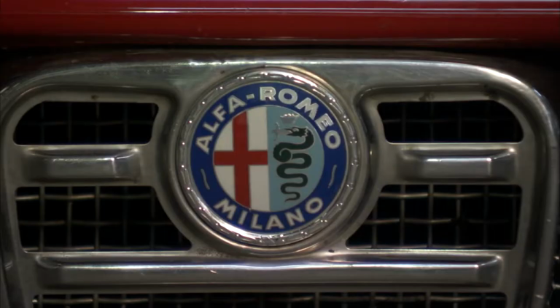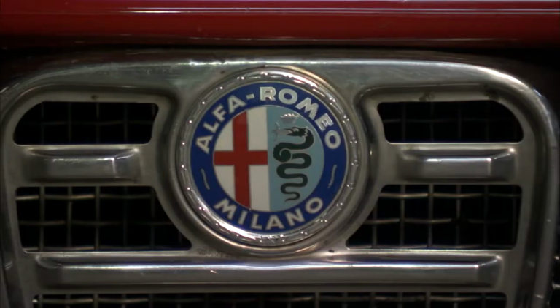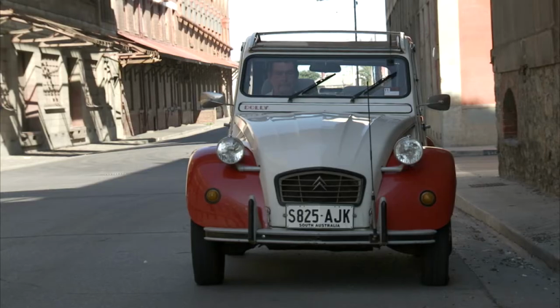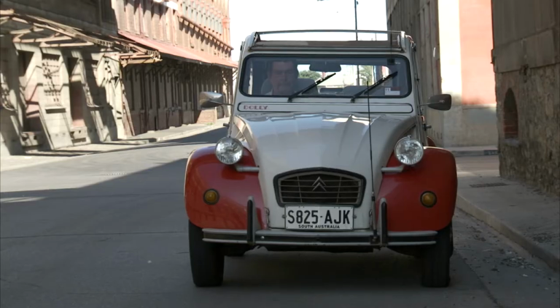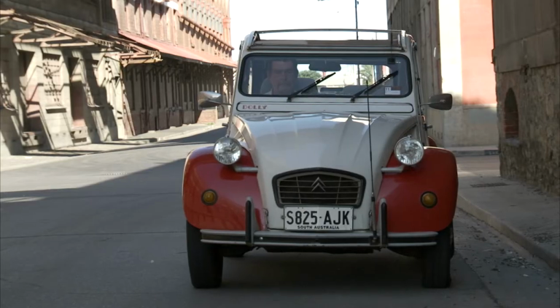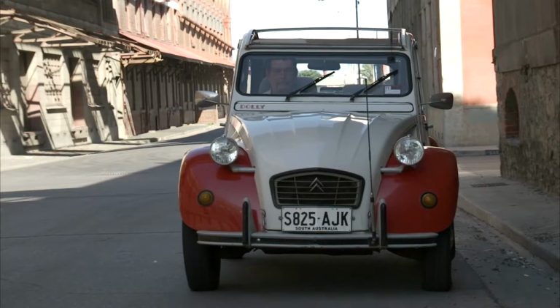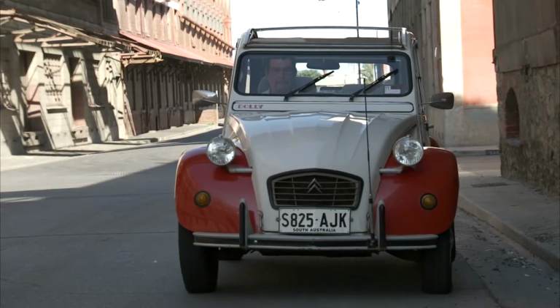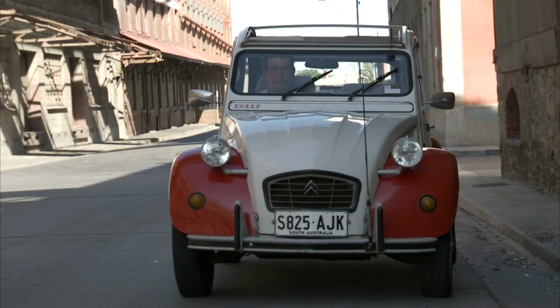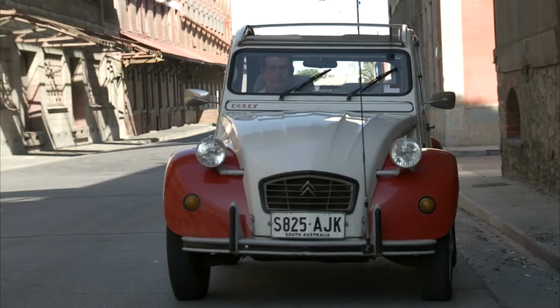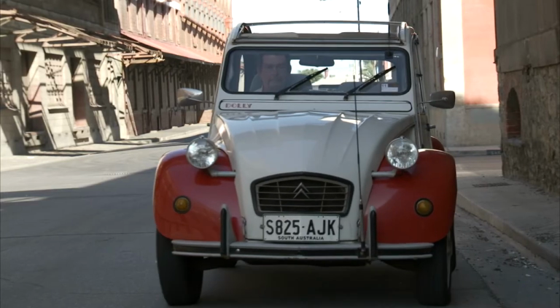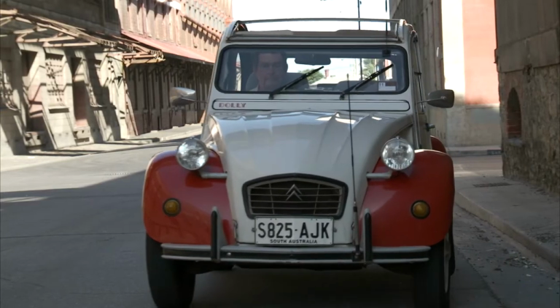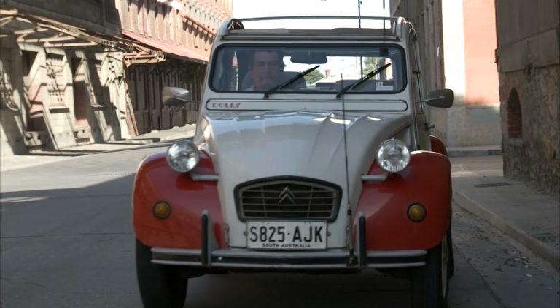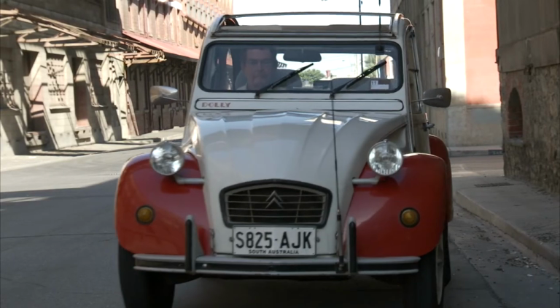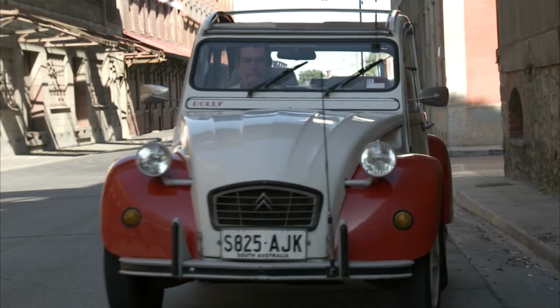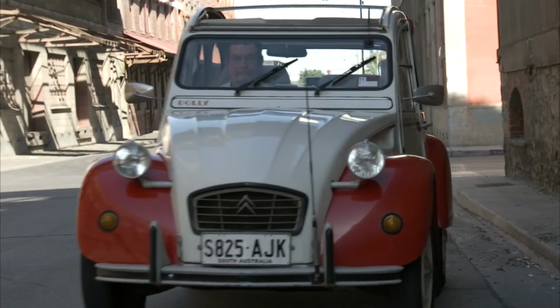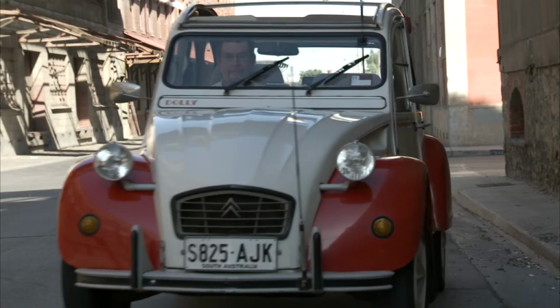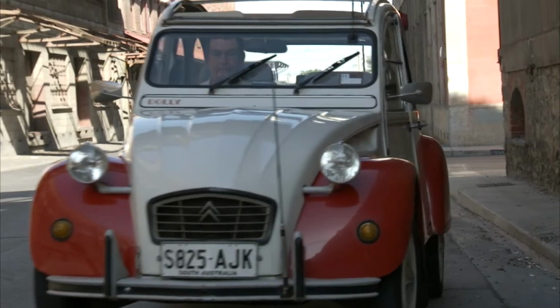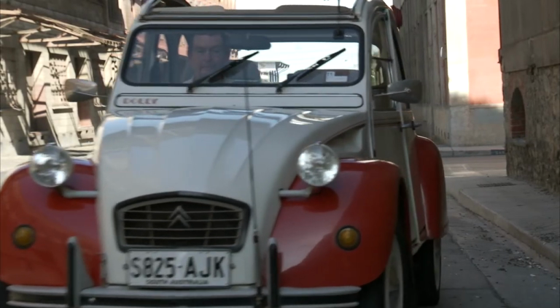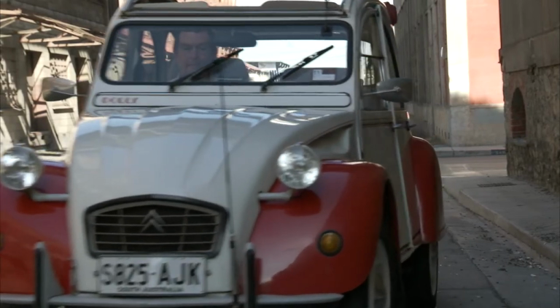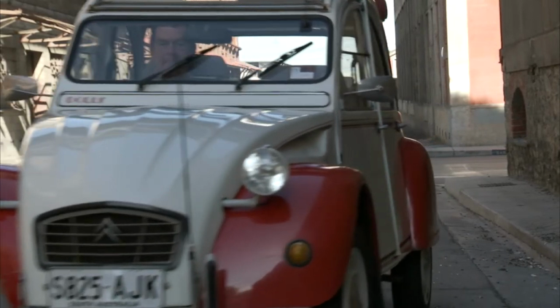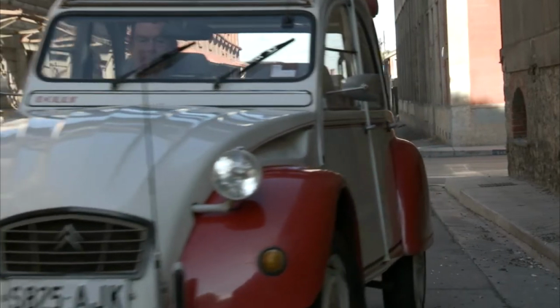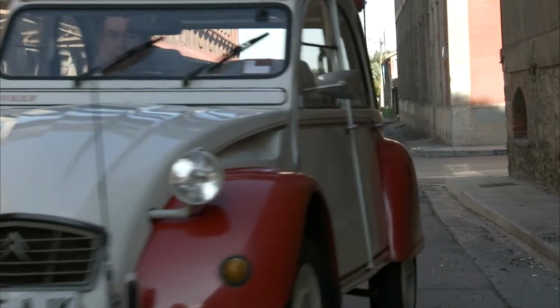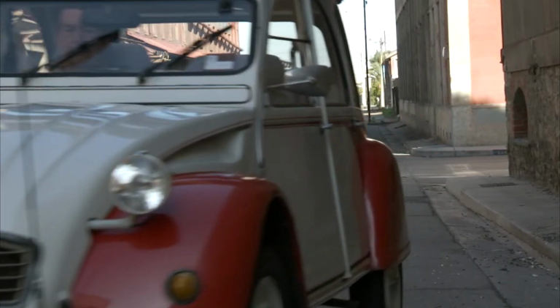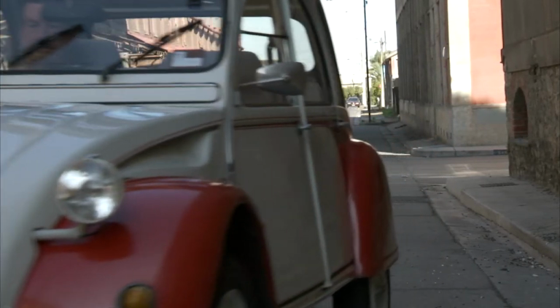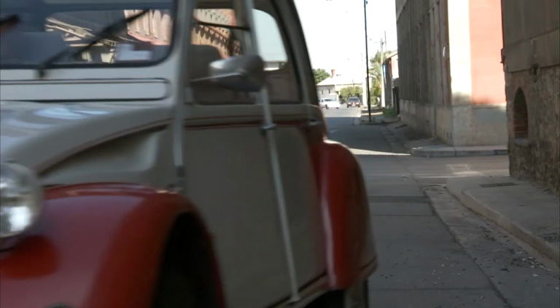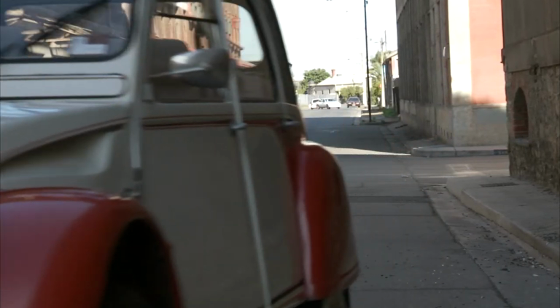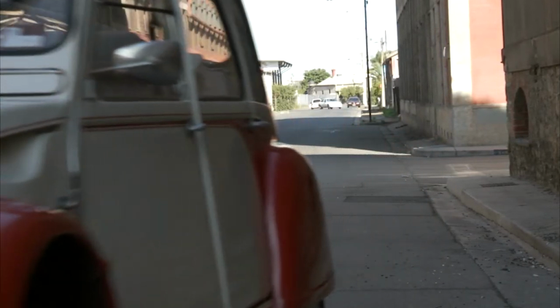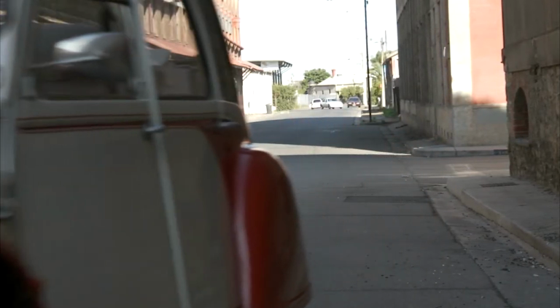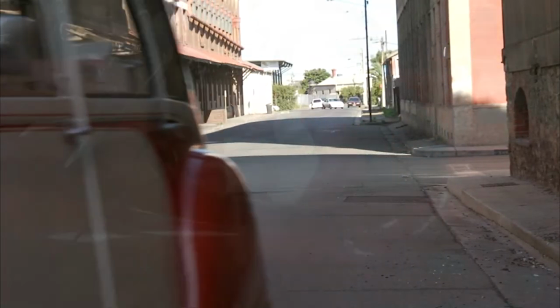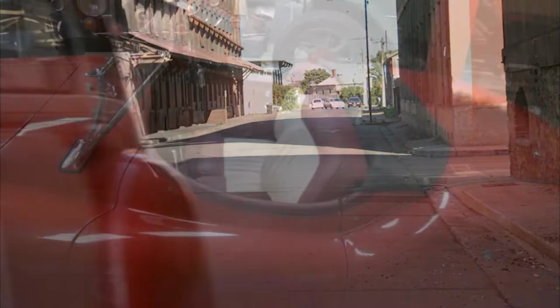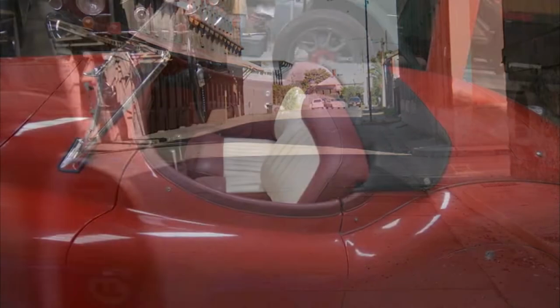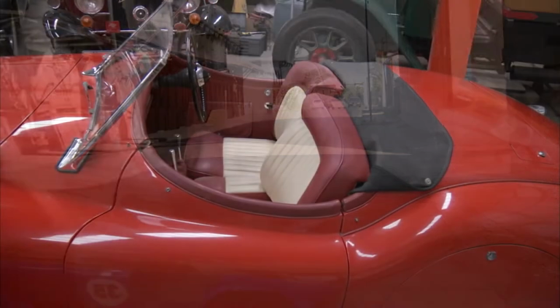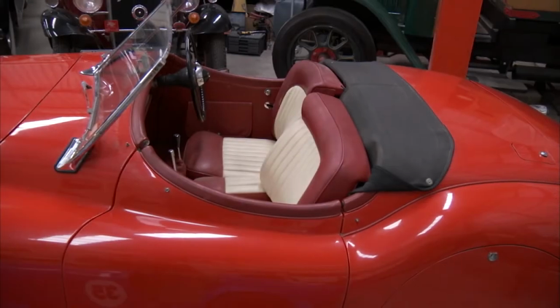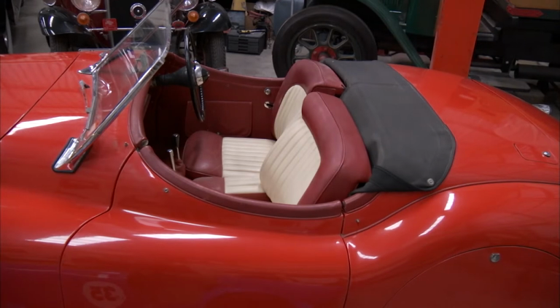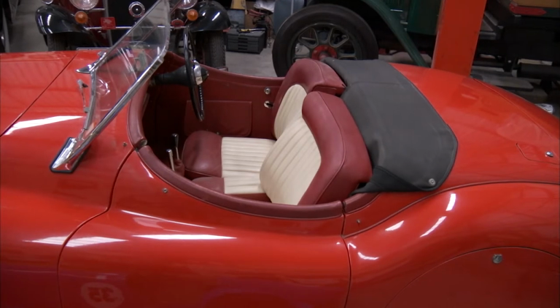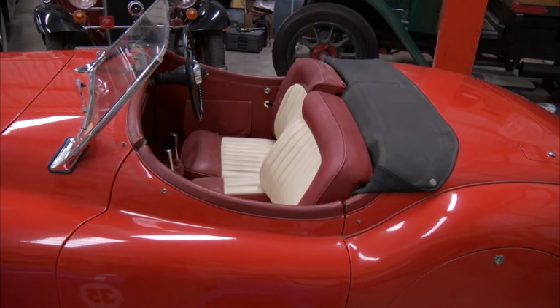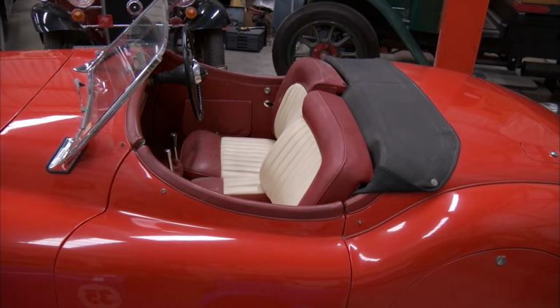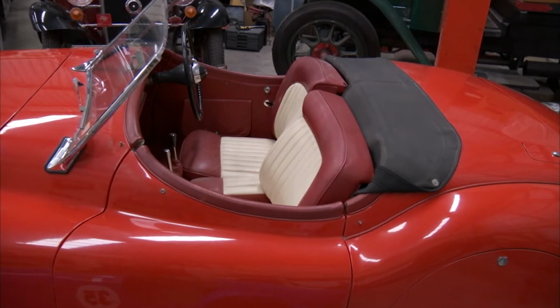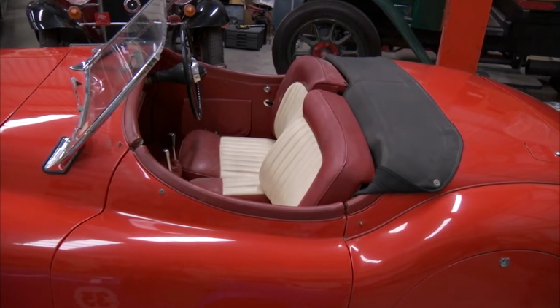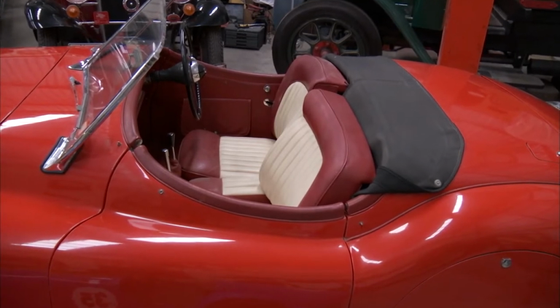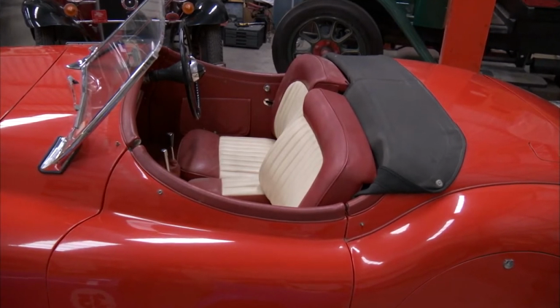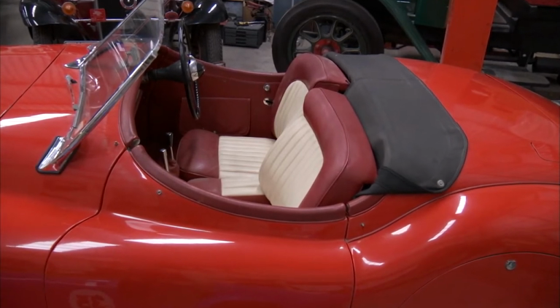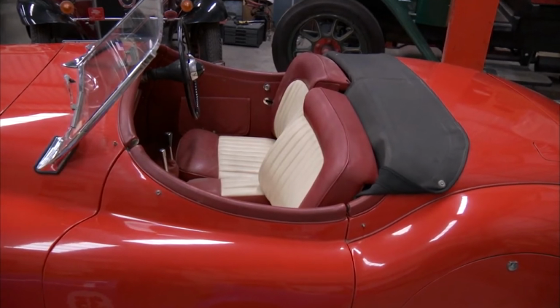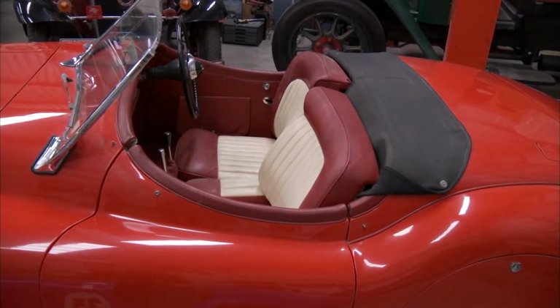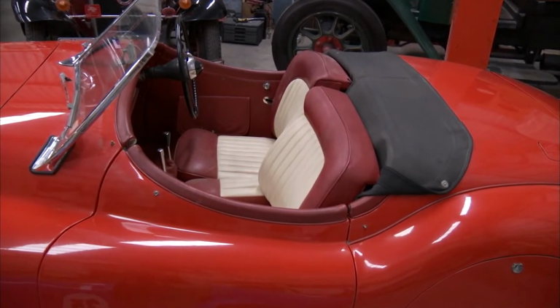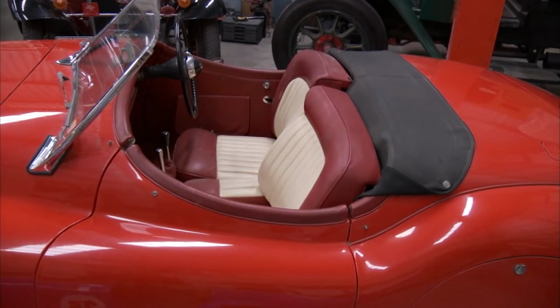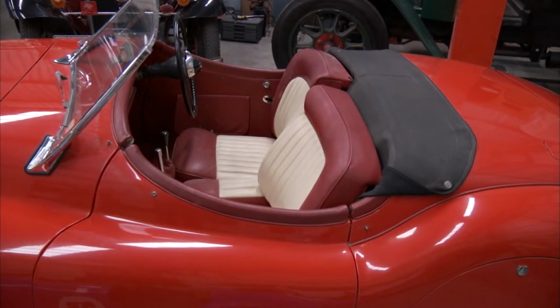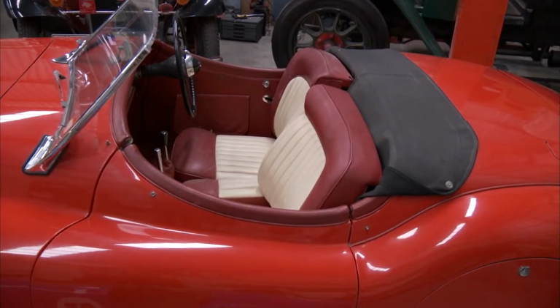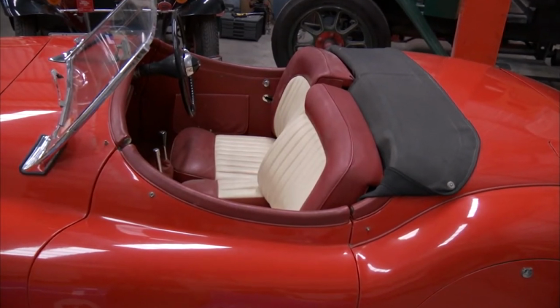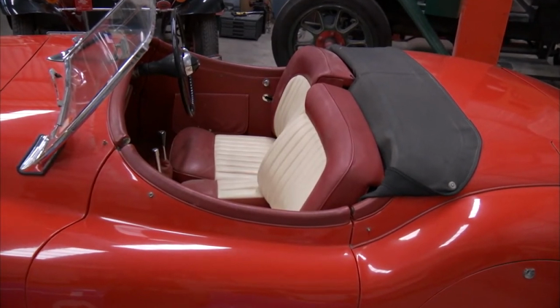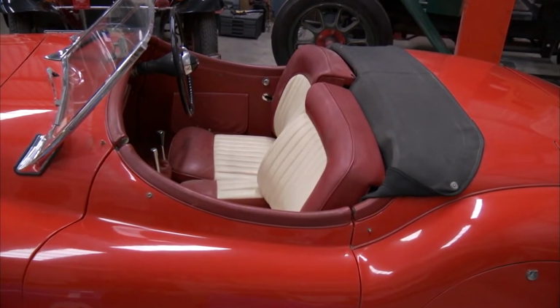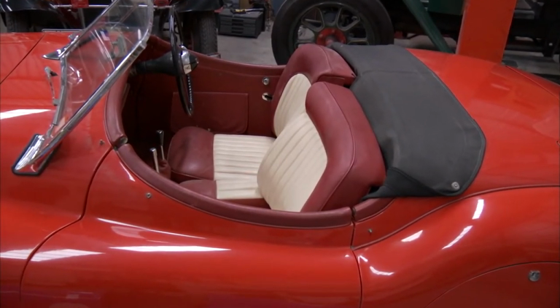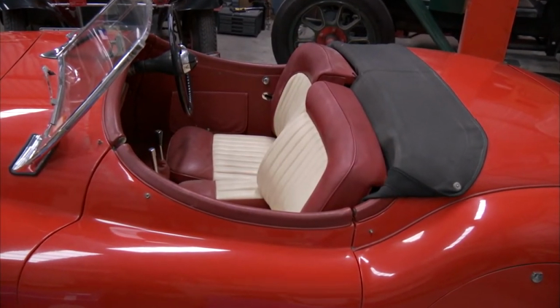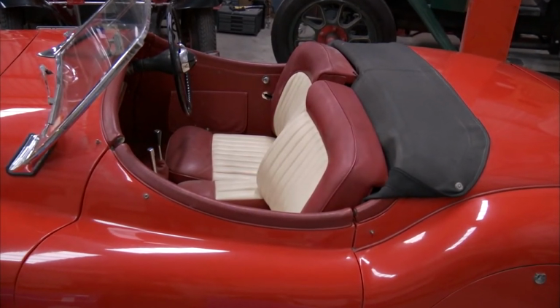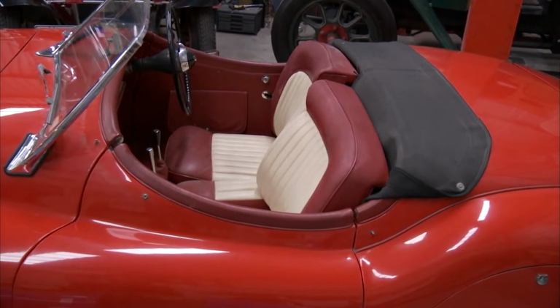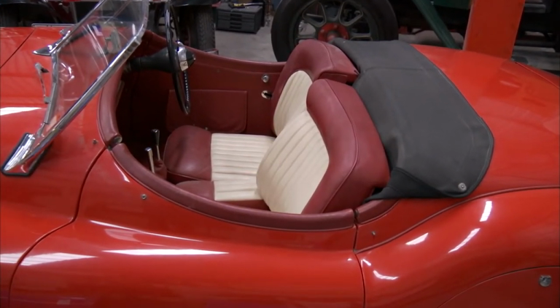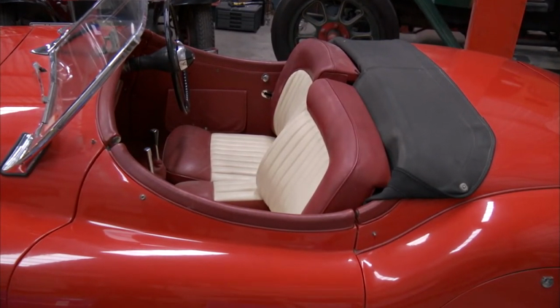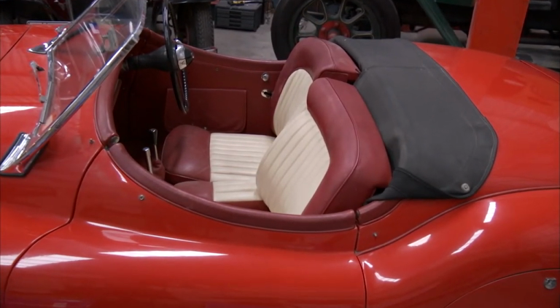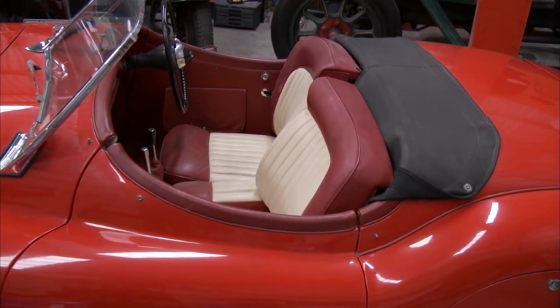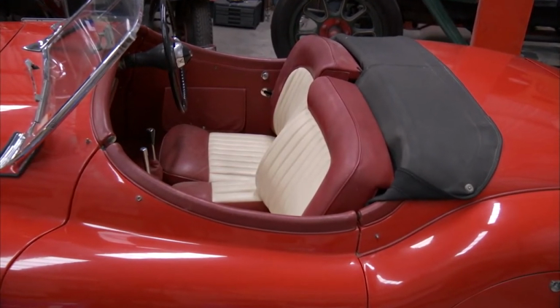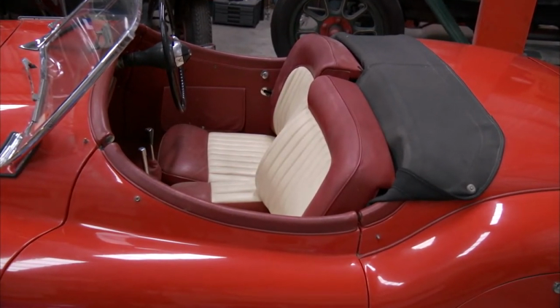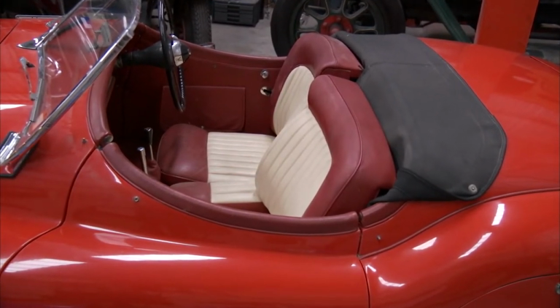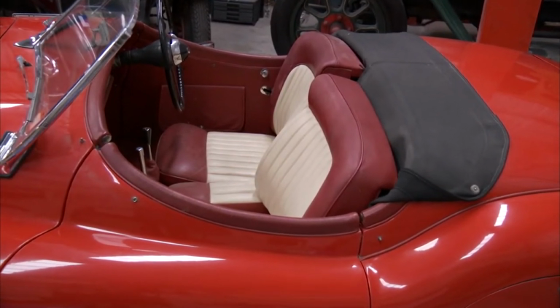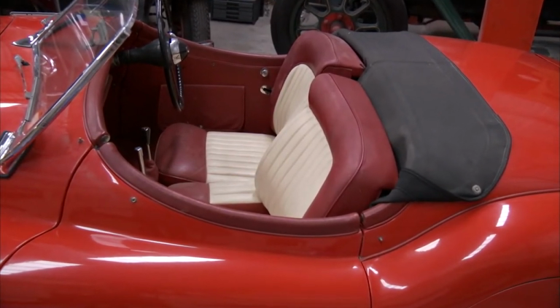So sit back, relax and enjoy the journey as we hop in the driver's seat on CC Classic Cars.